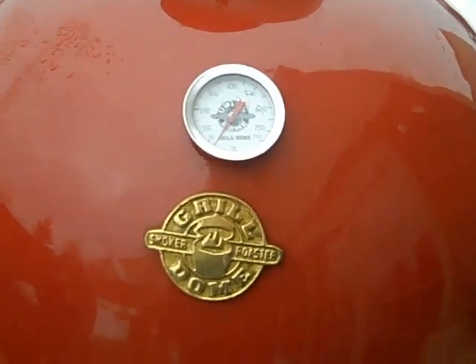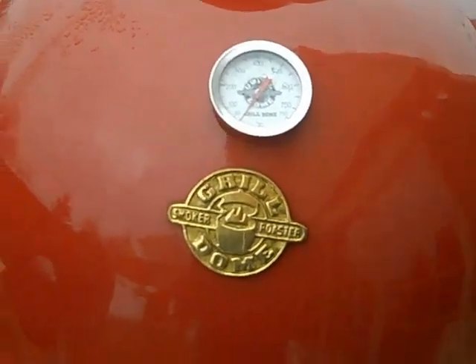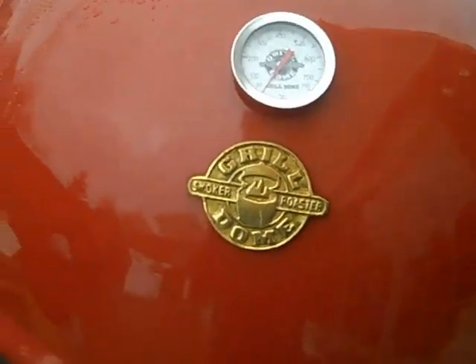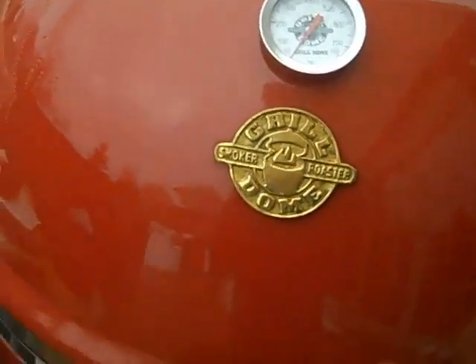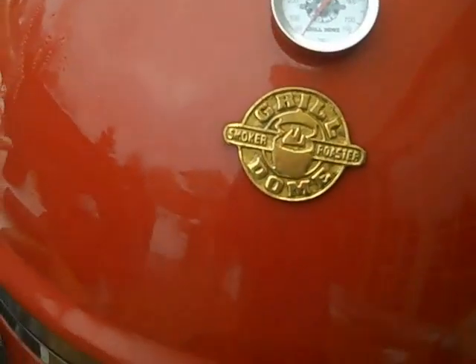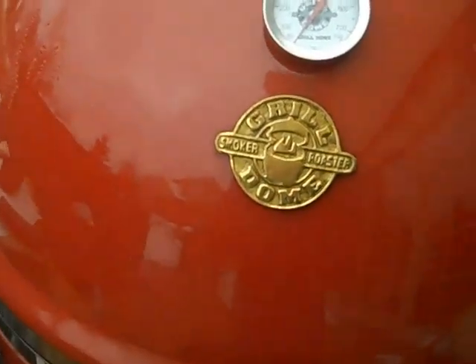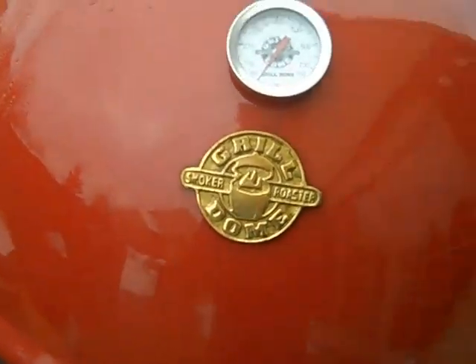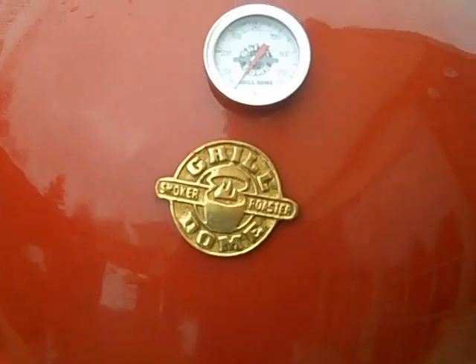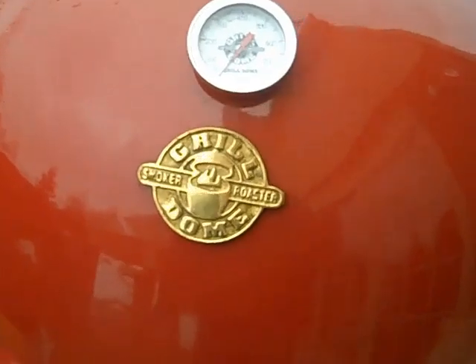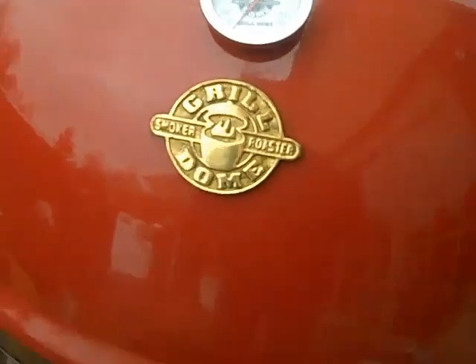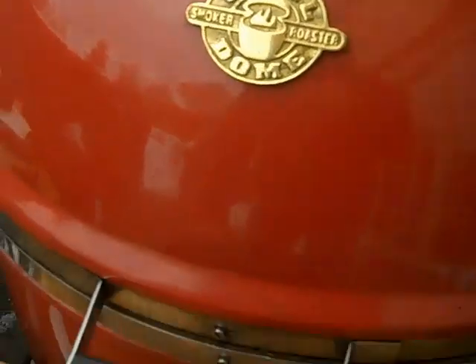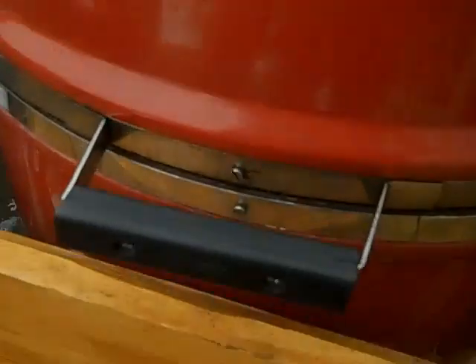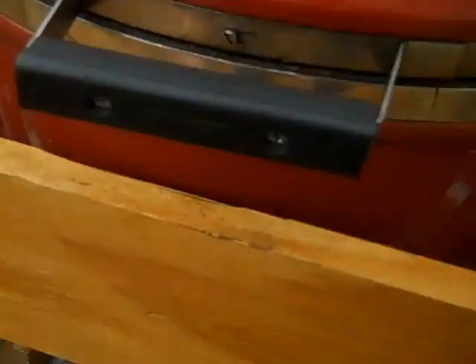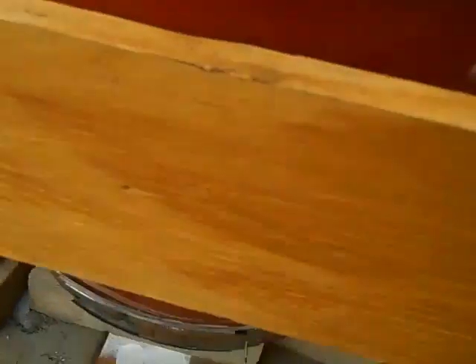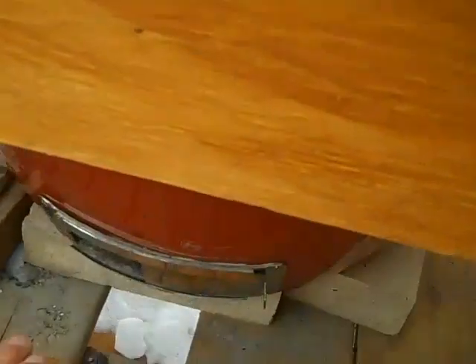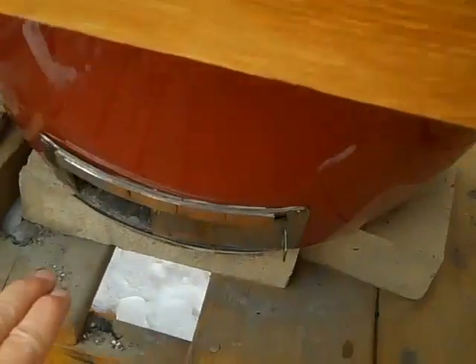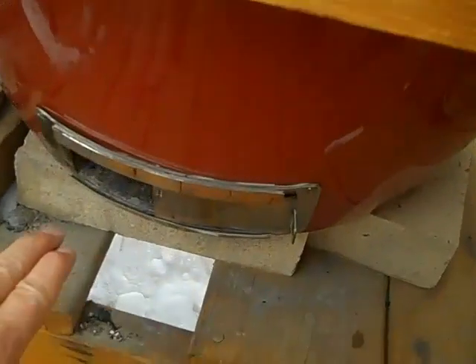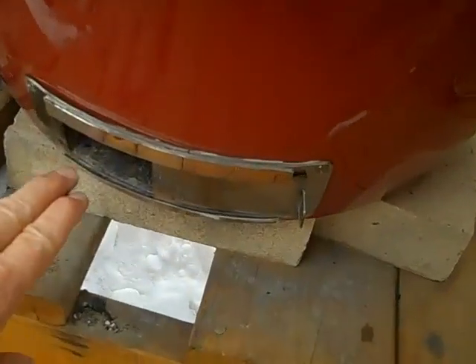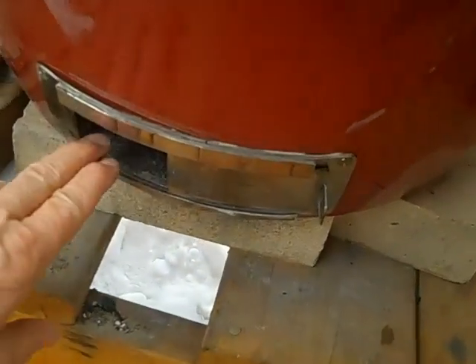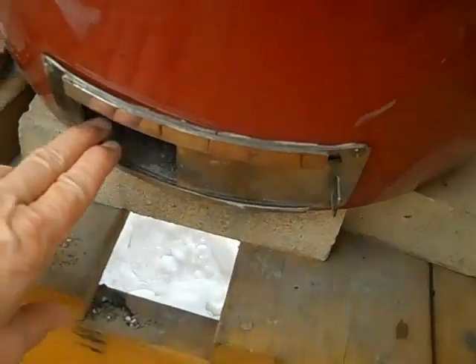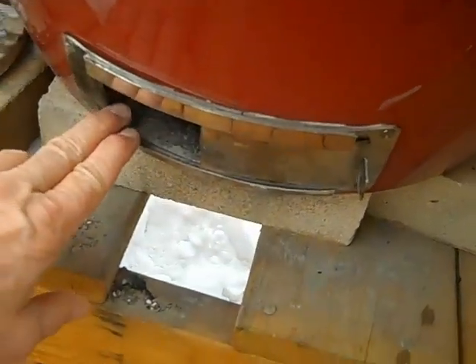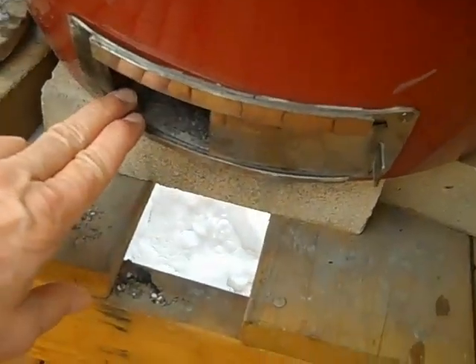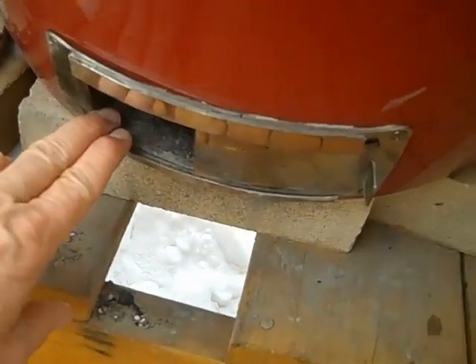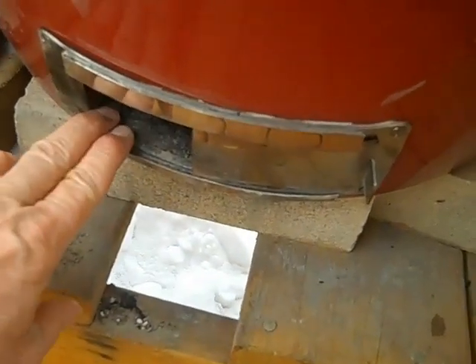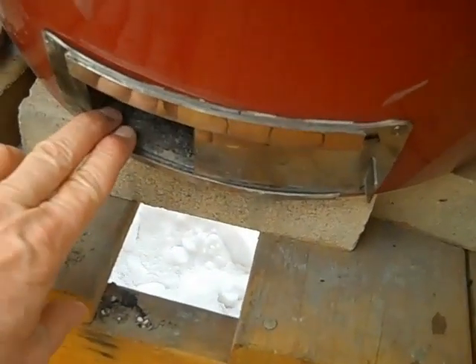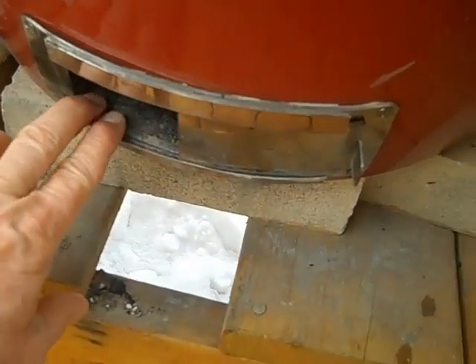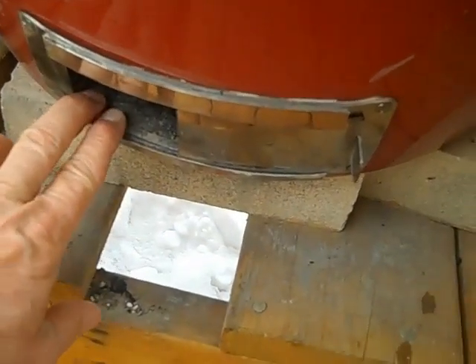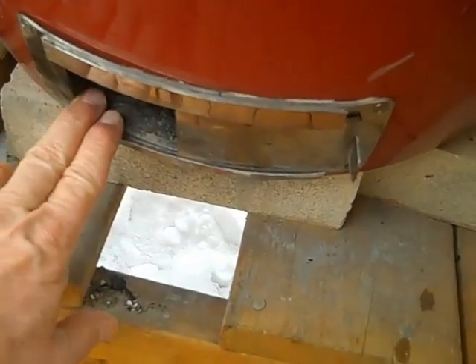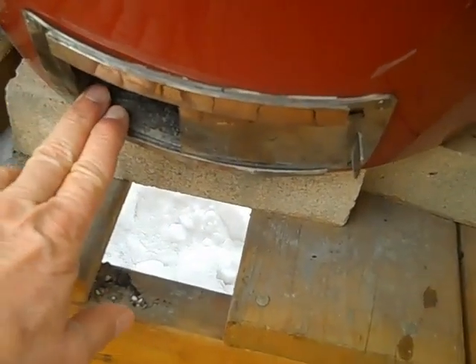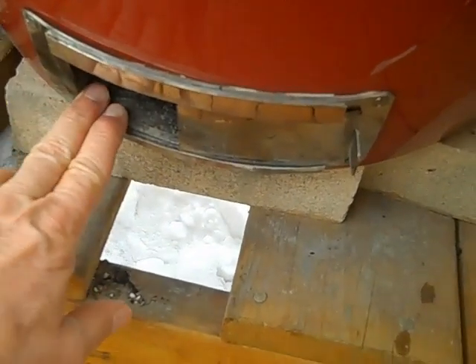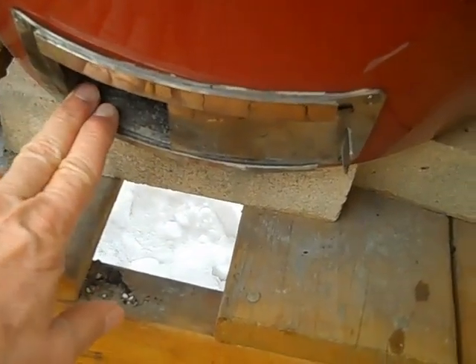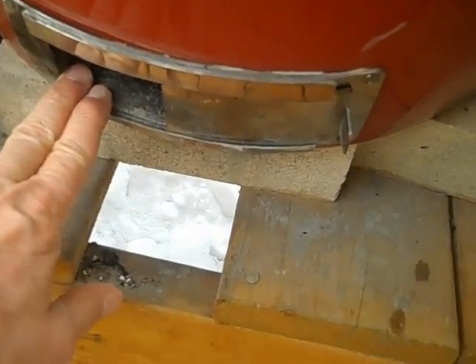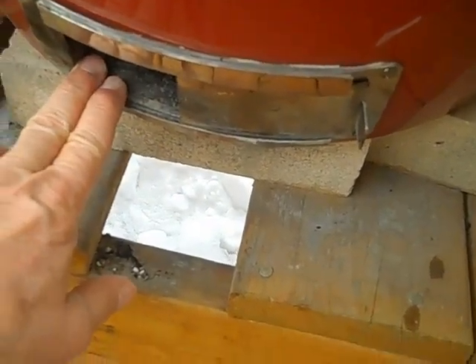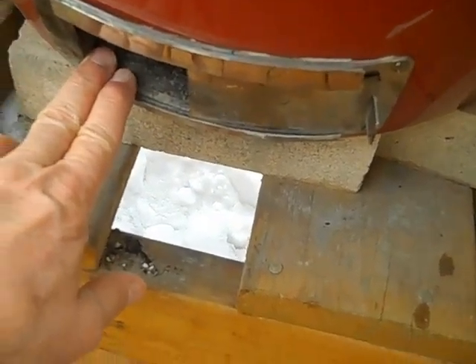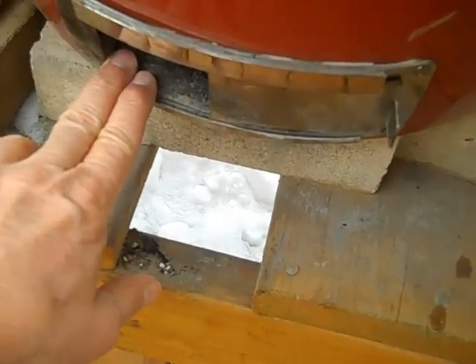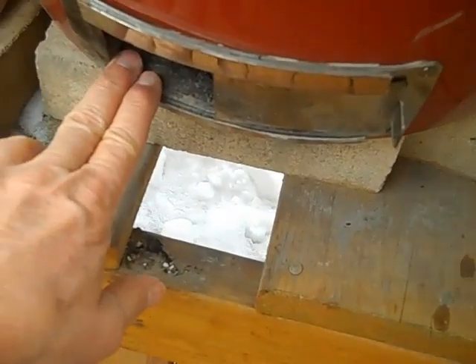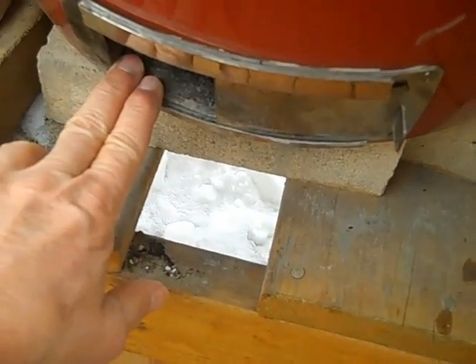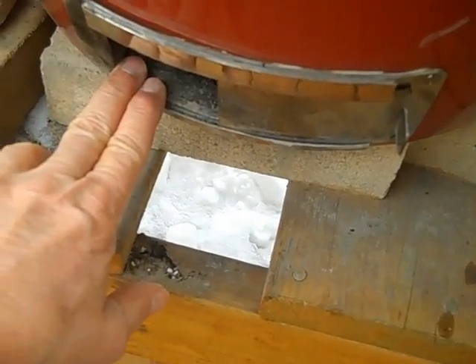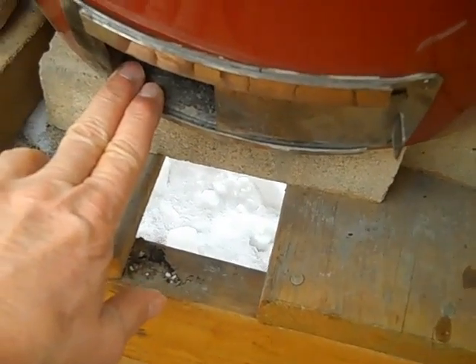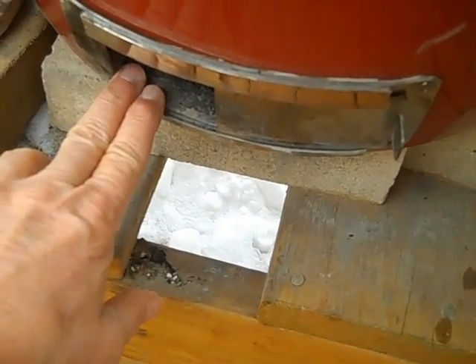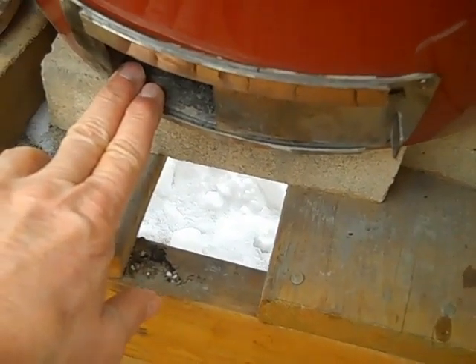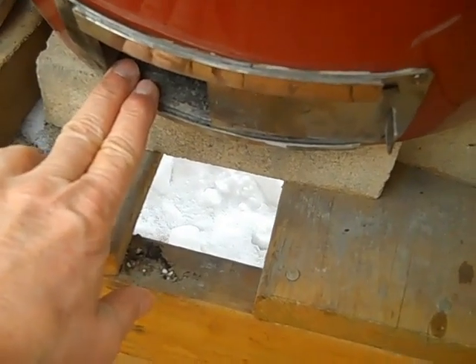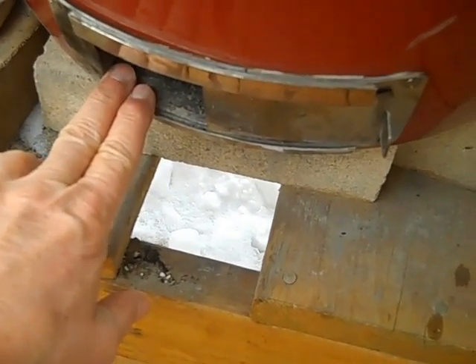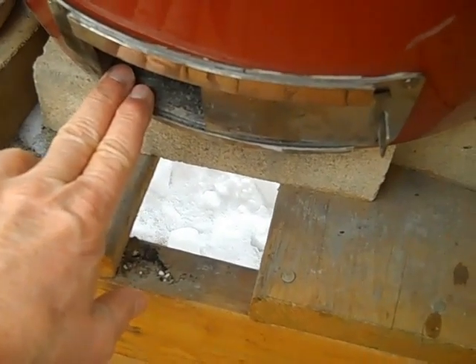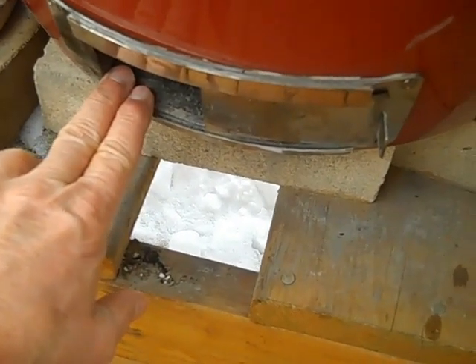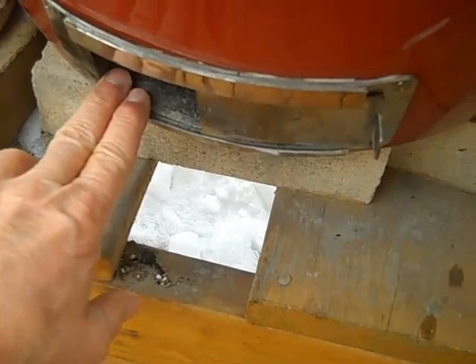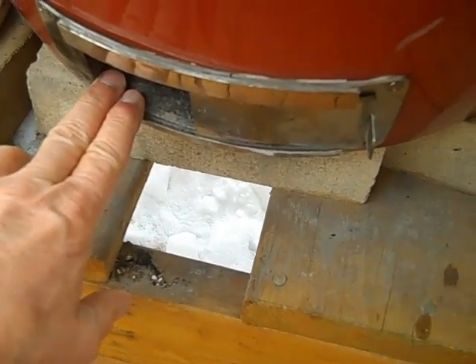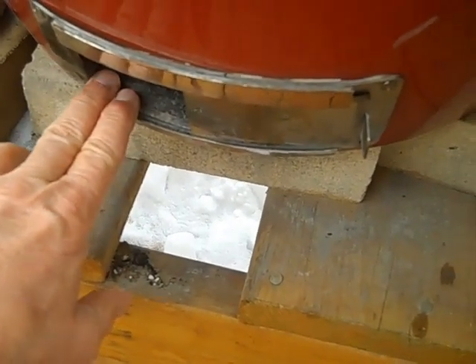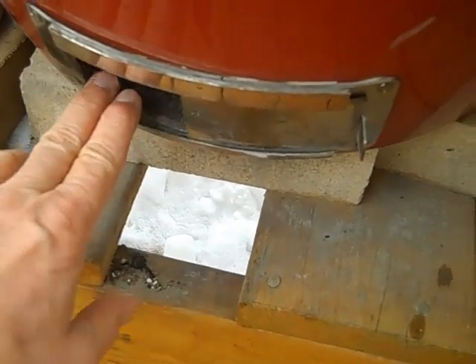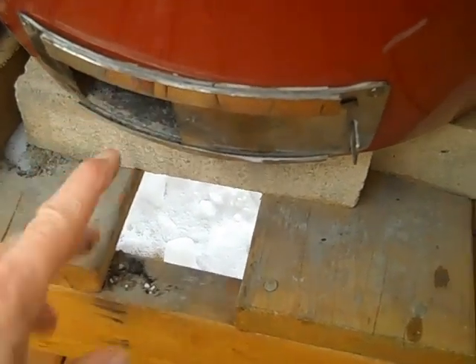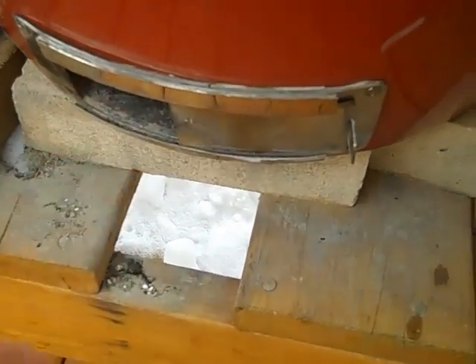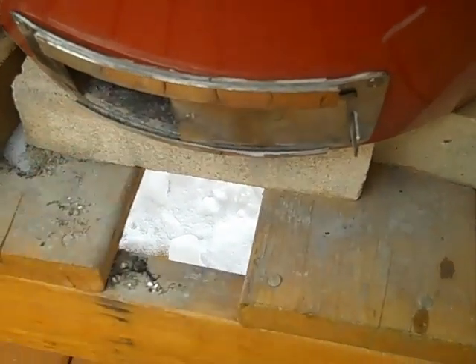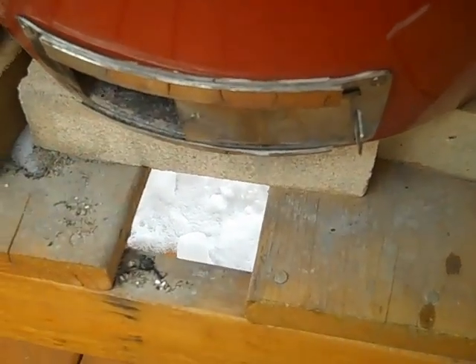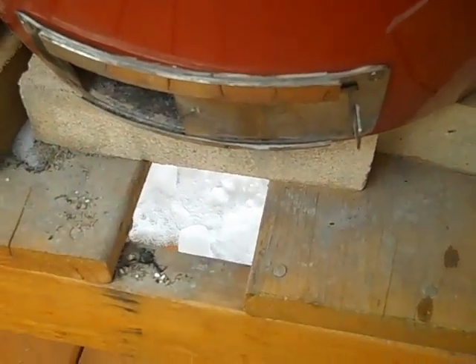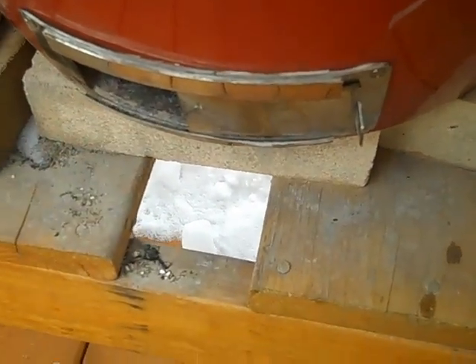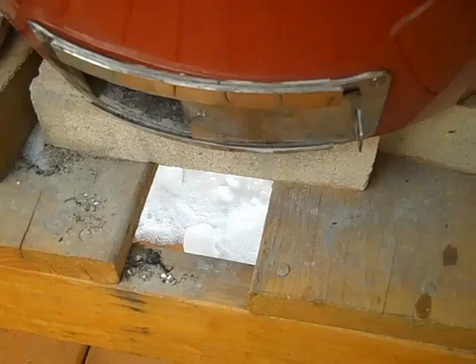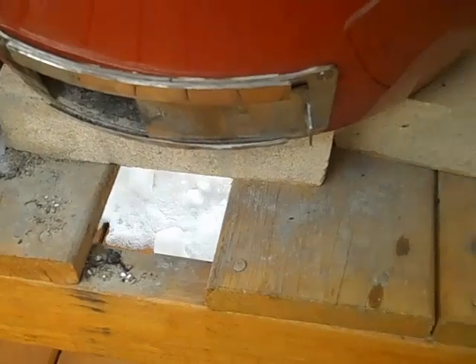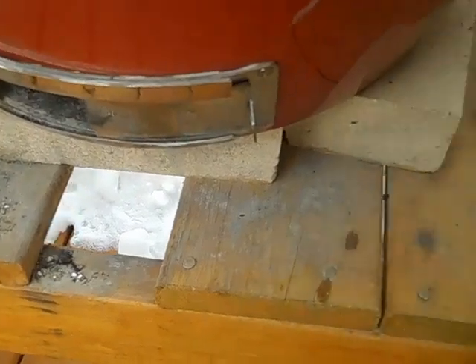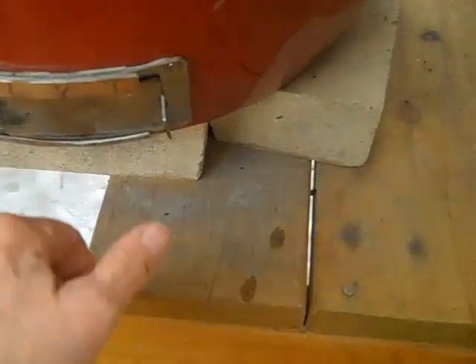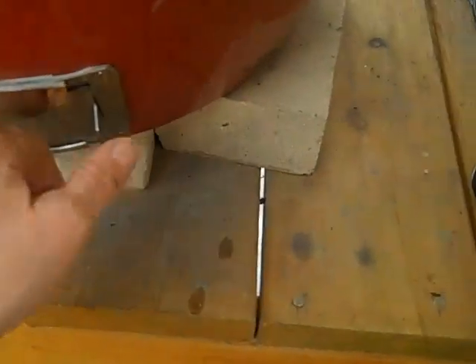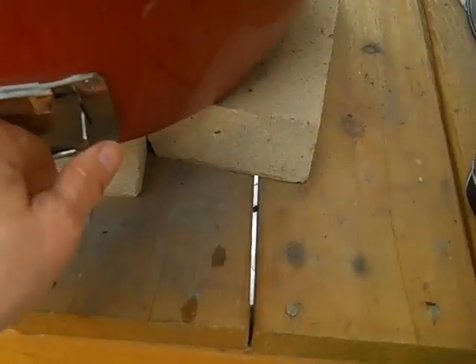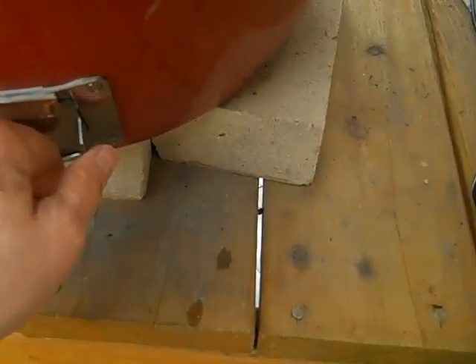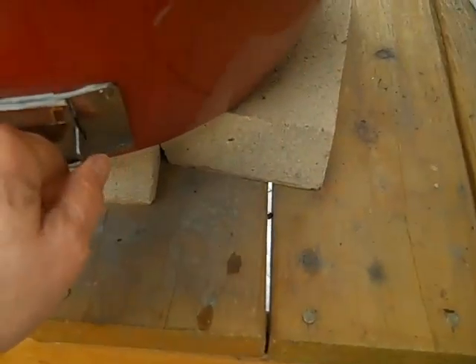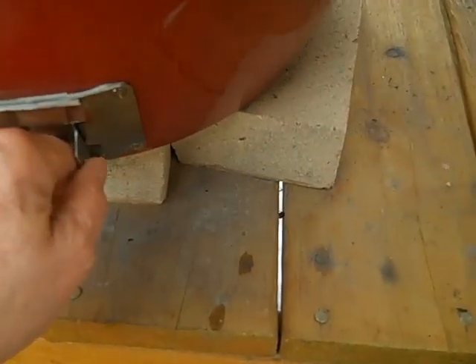What I've basically found is that if the bottom vent is open two fingers, it's about 325 to 350 degrees.